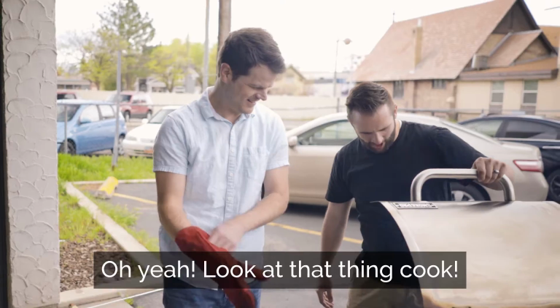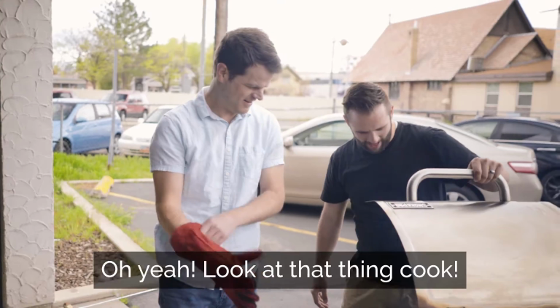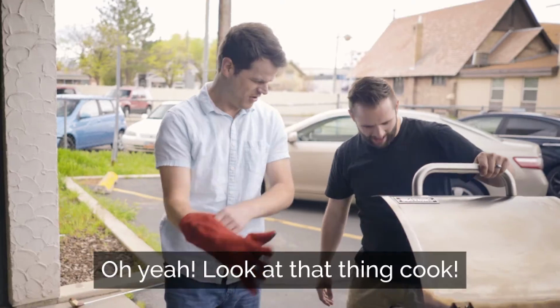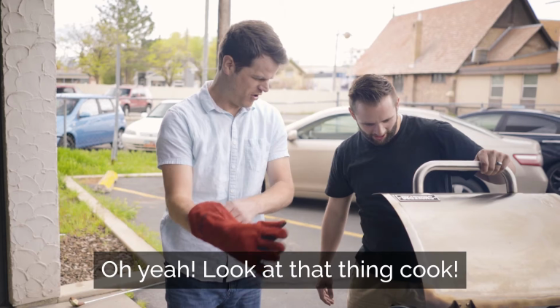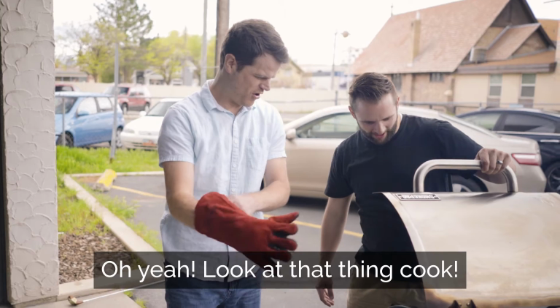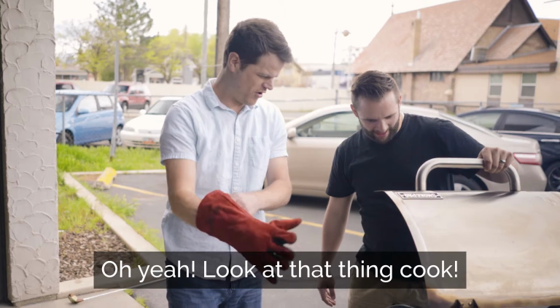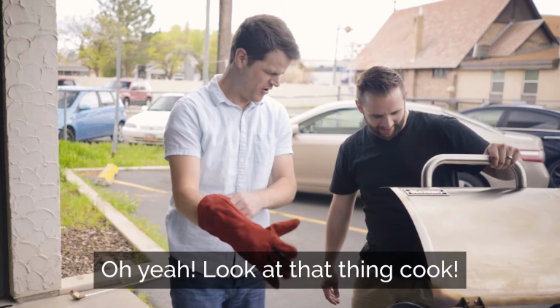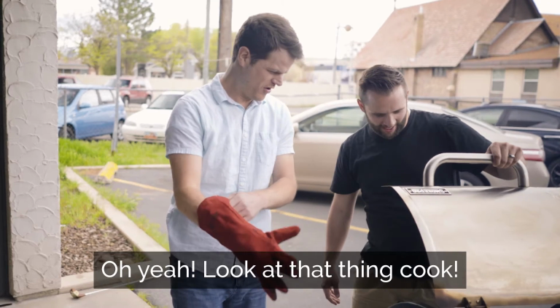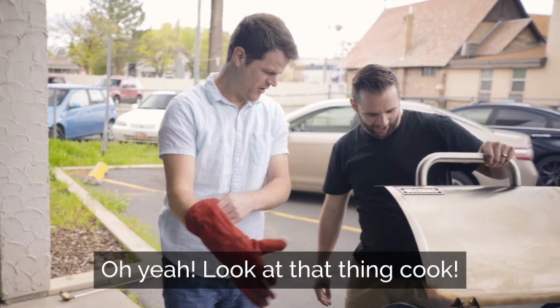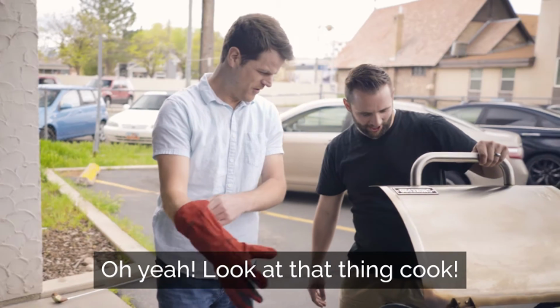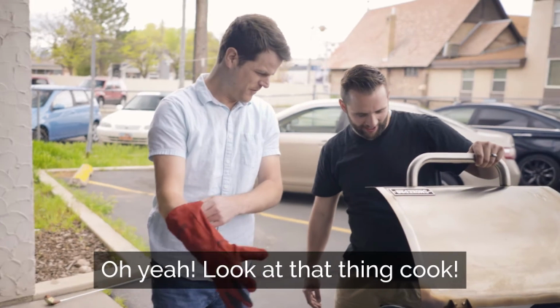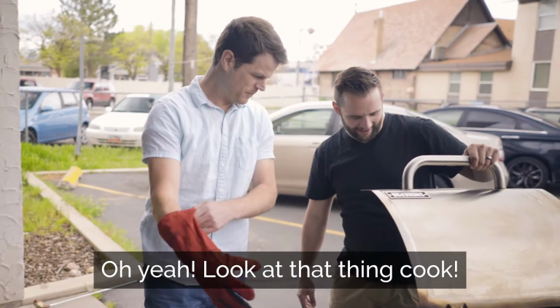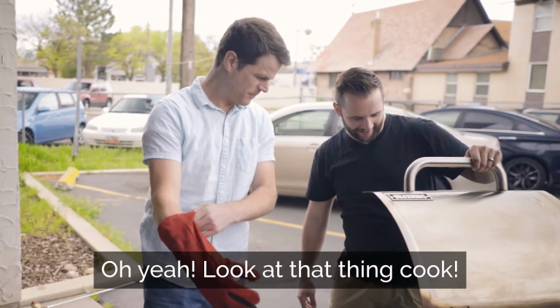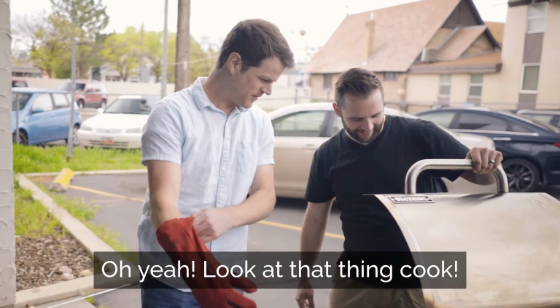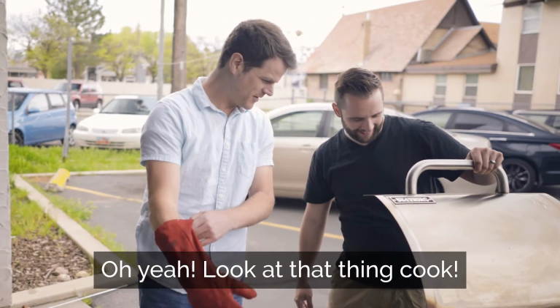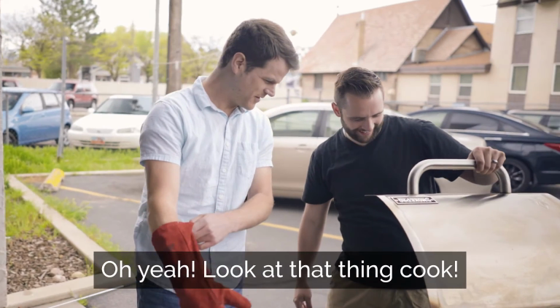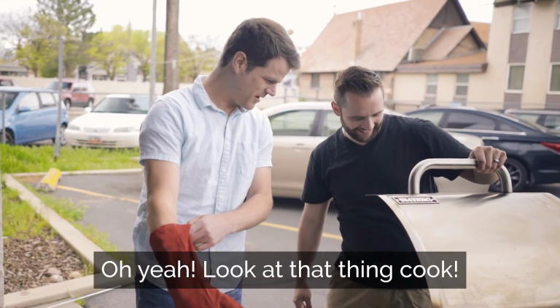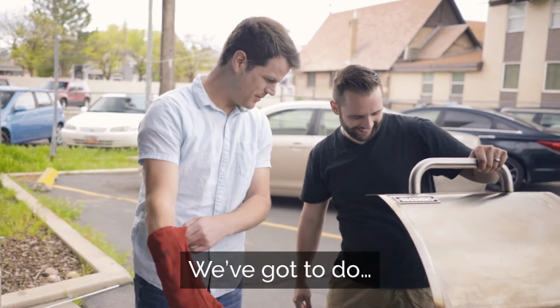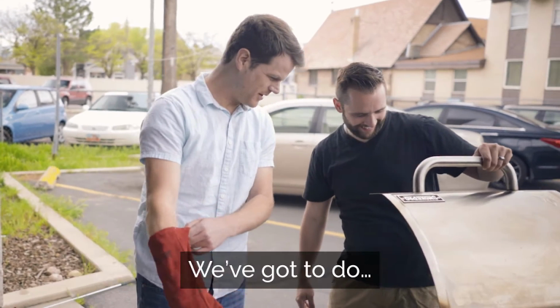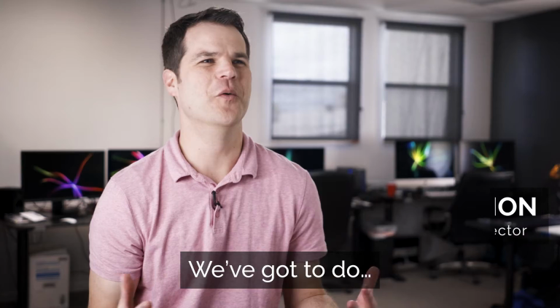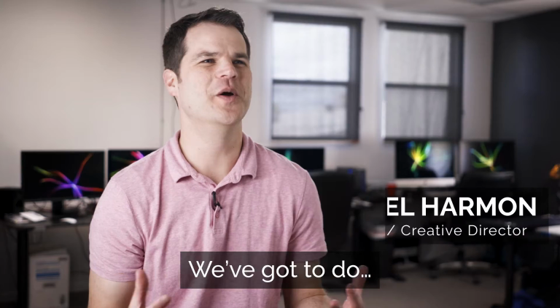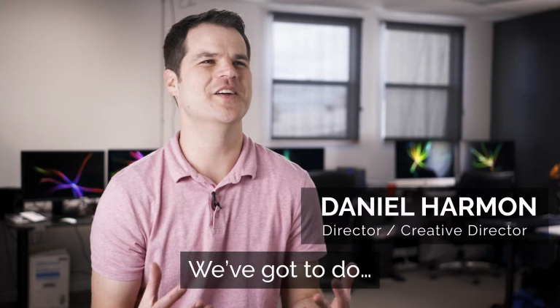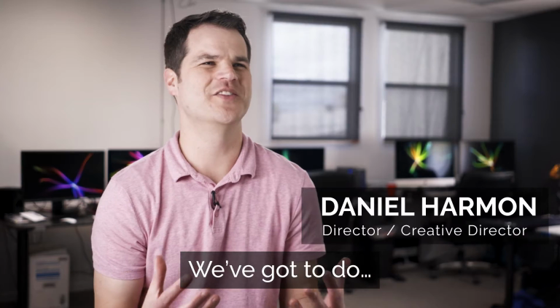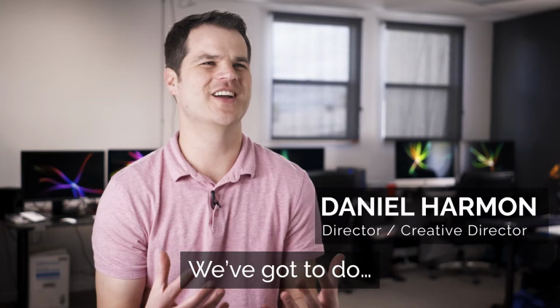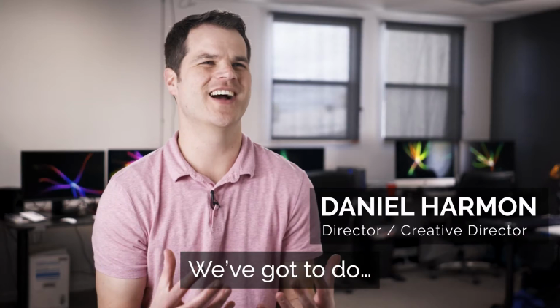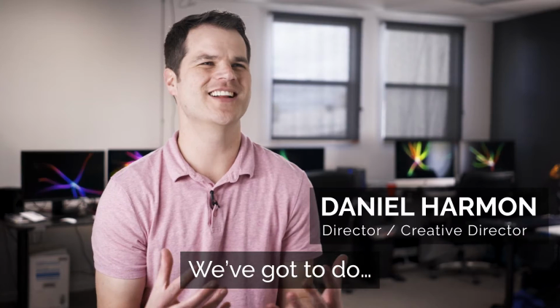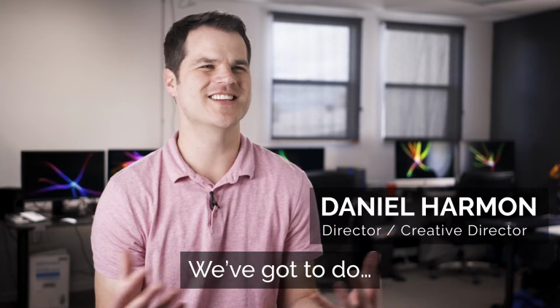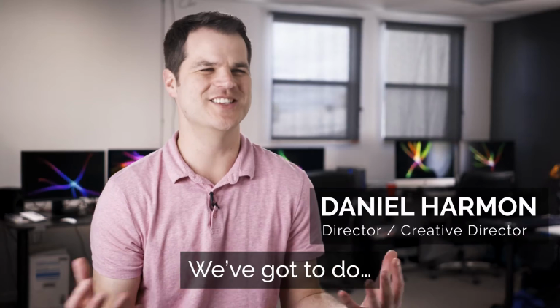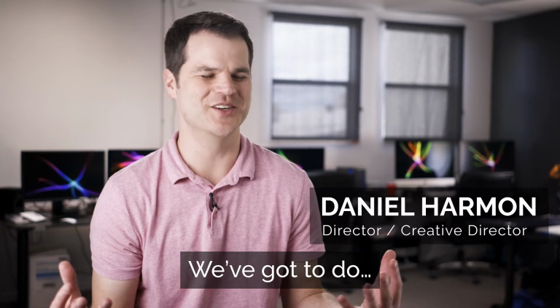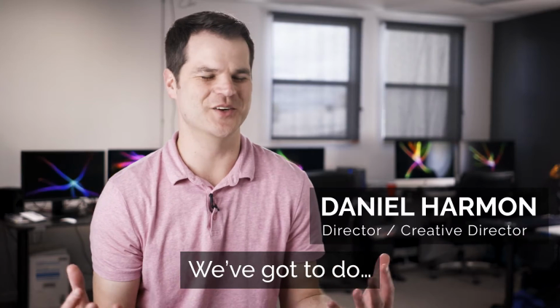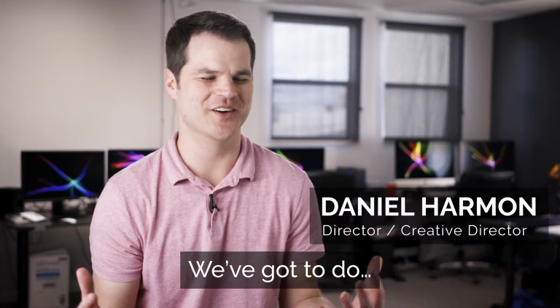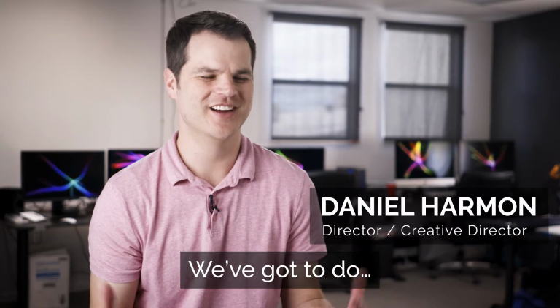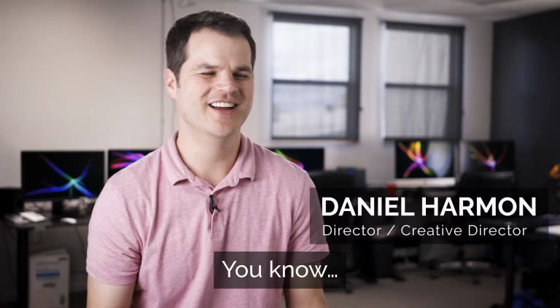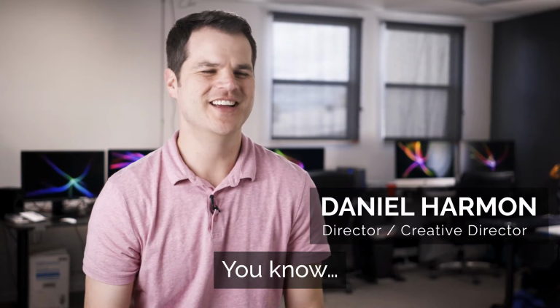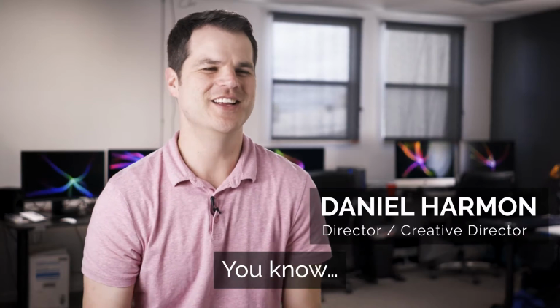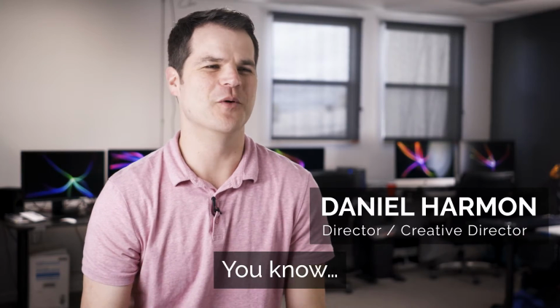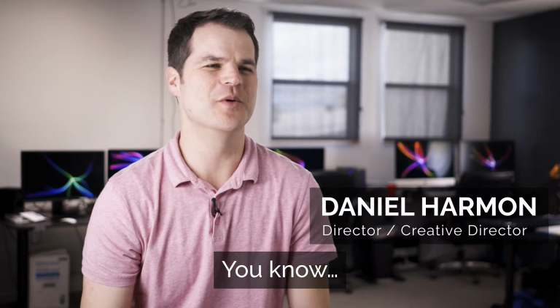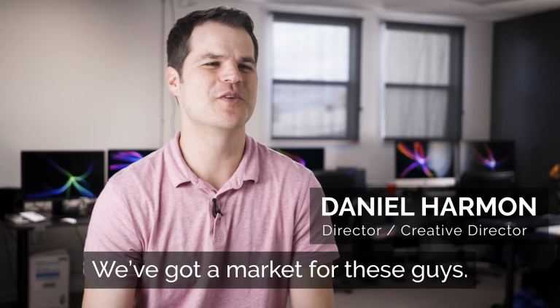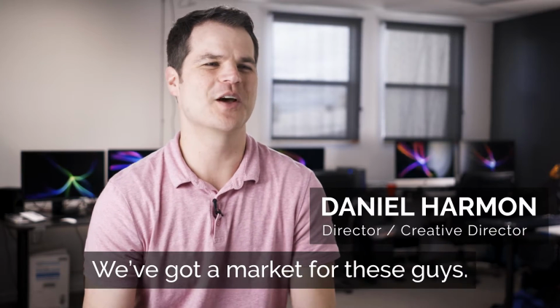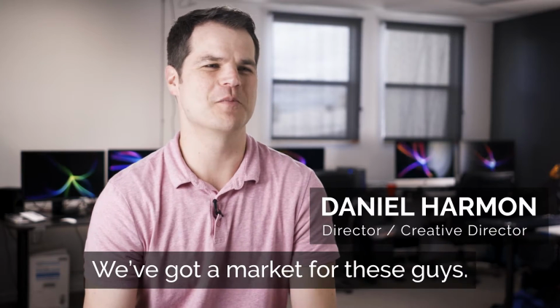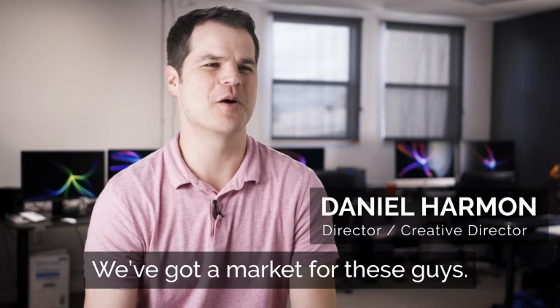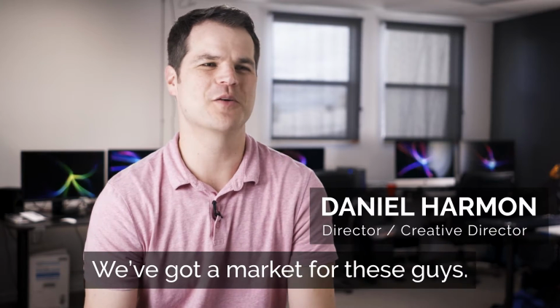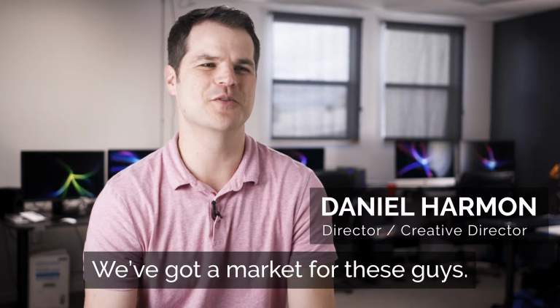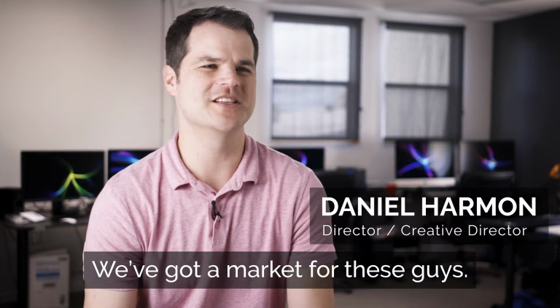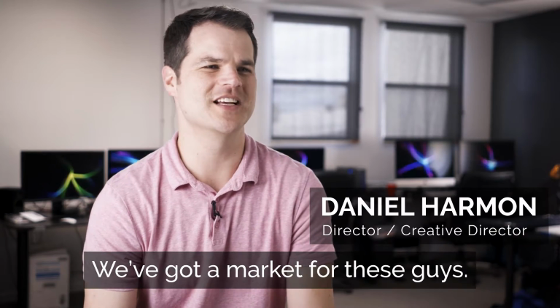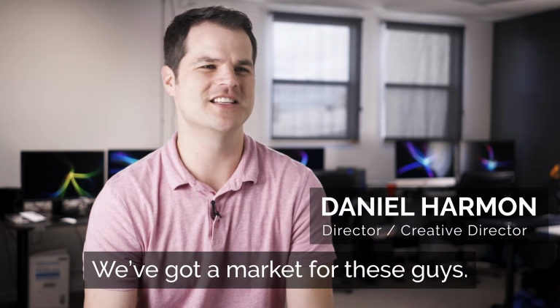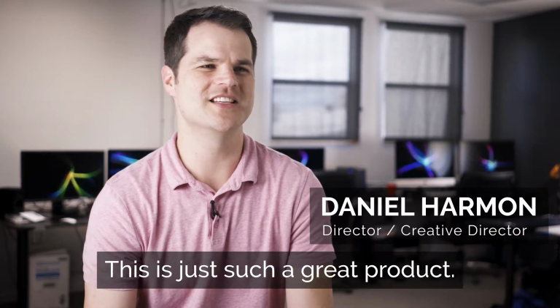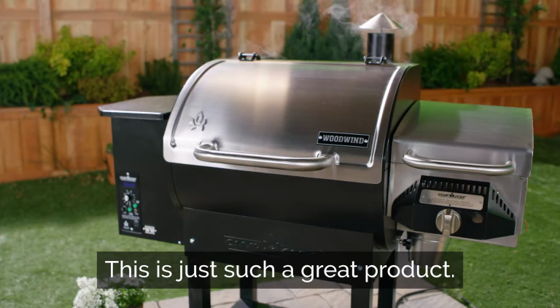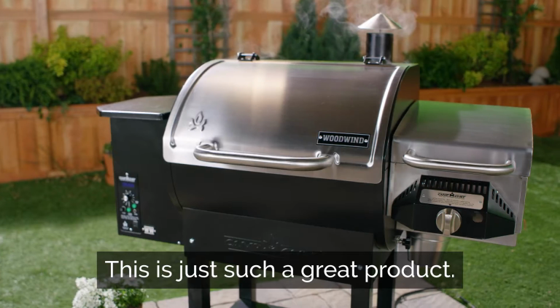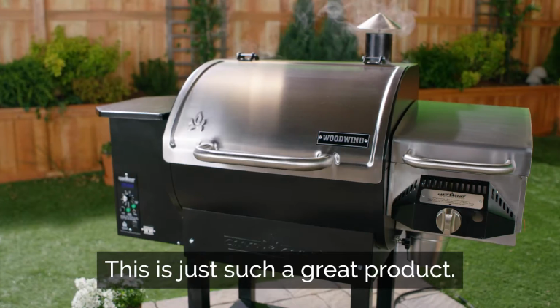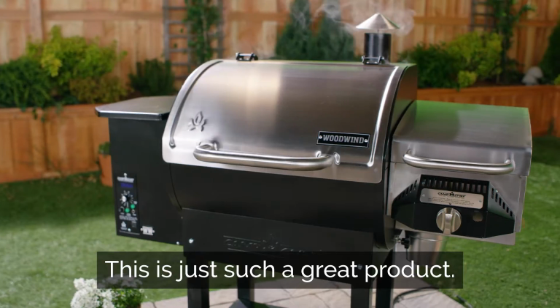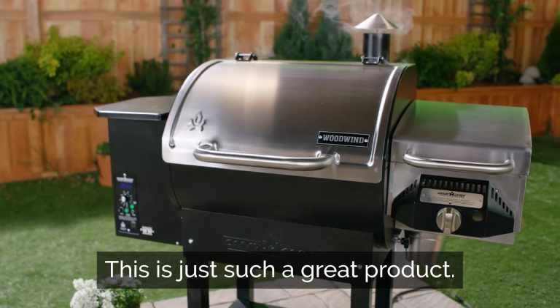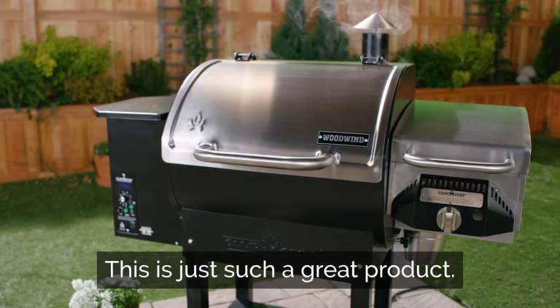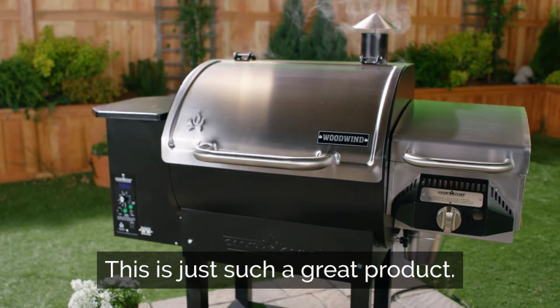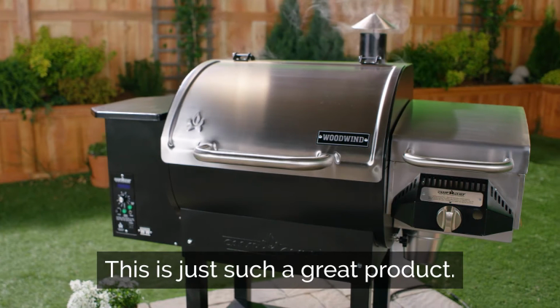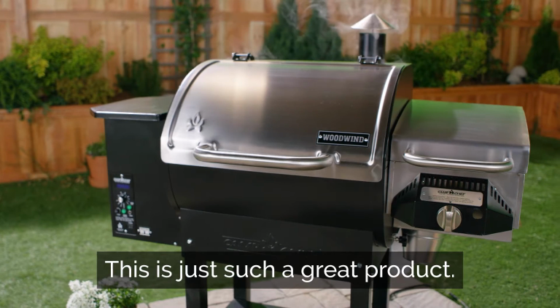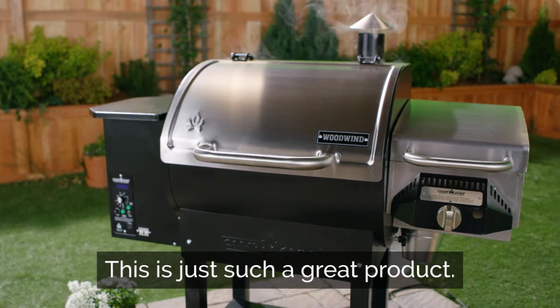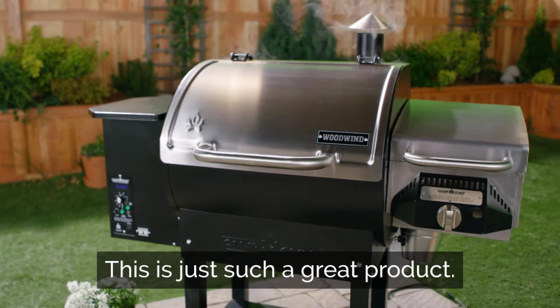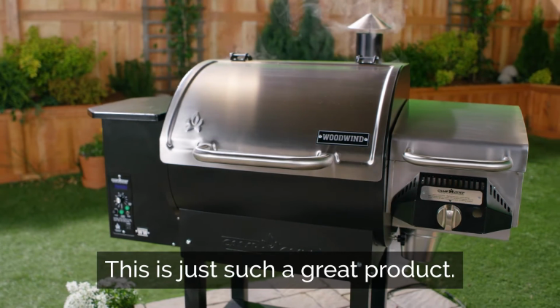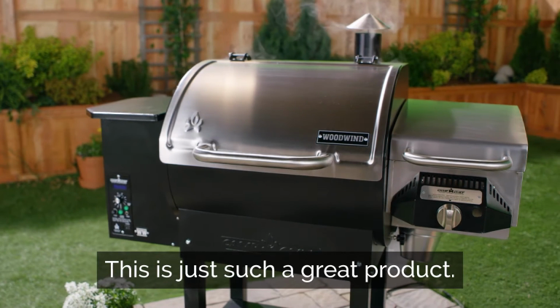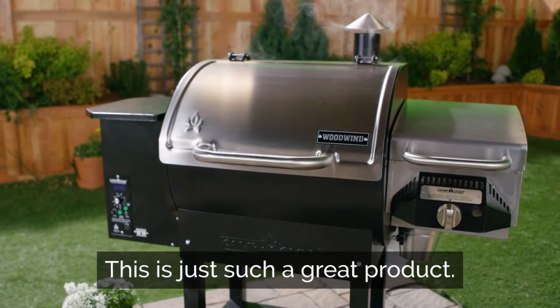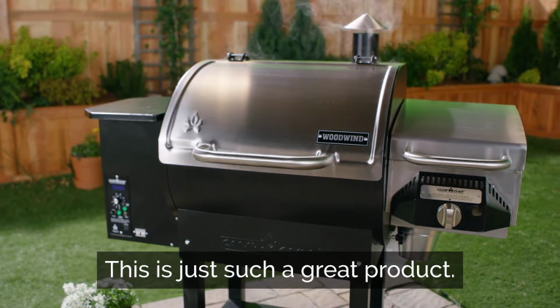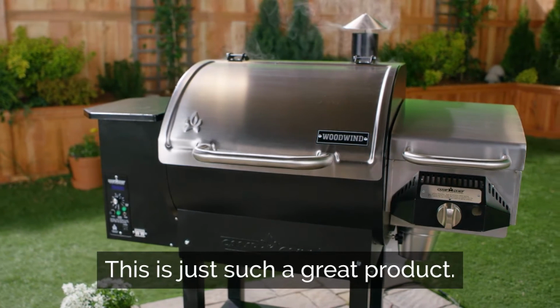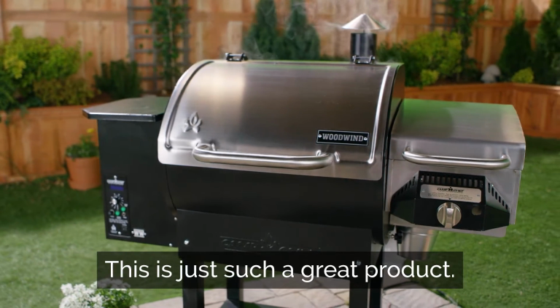Oh yeah, look at that thing cooked. We've got to market for these guys — this is just such a great product.